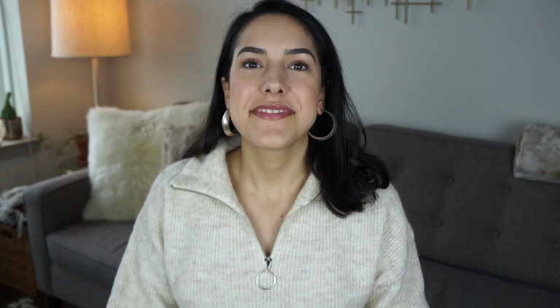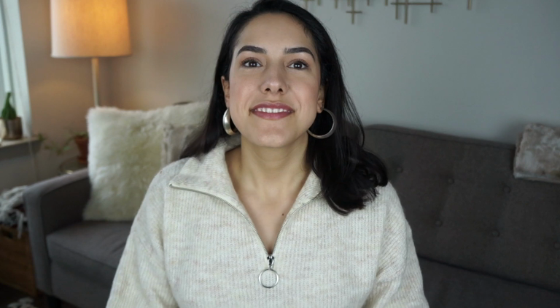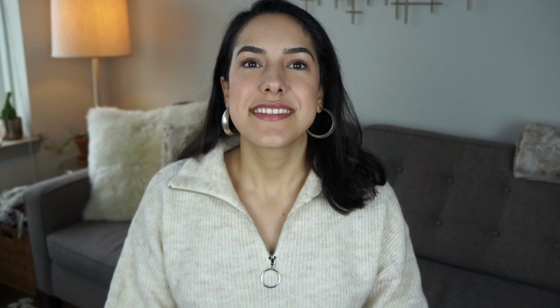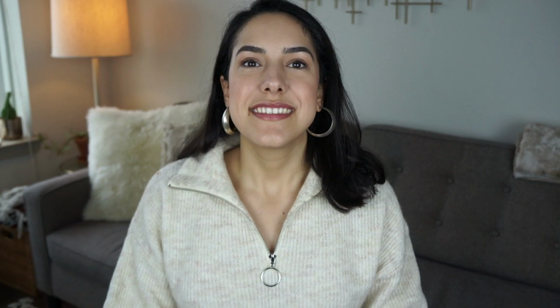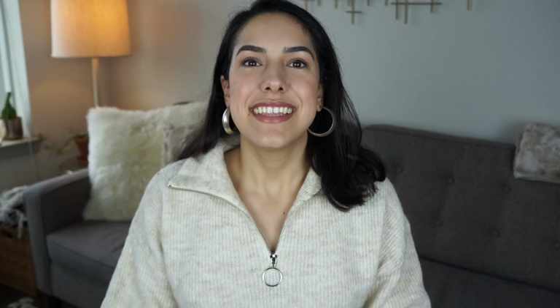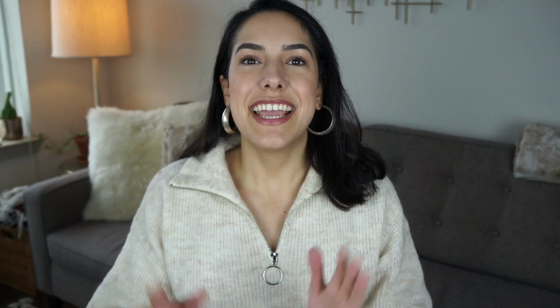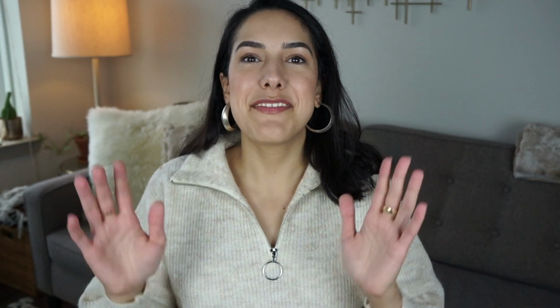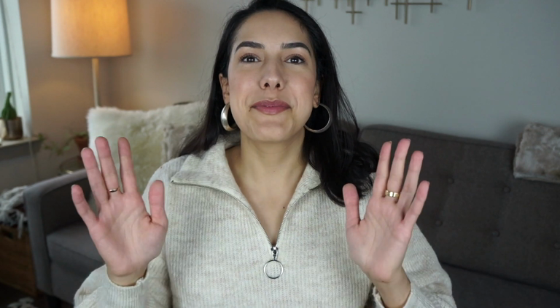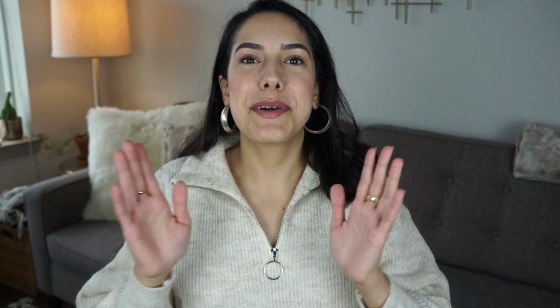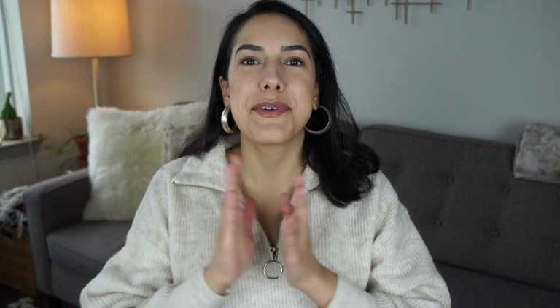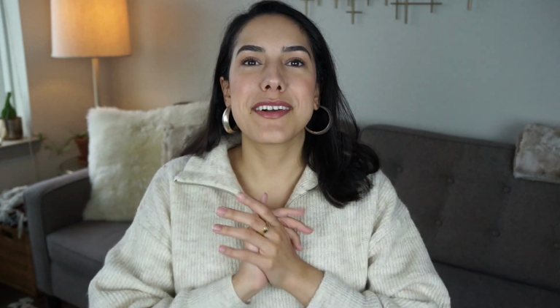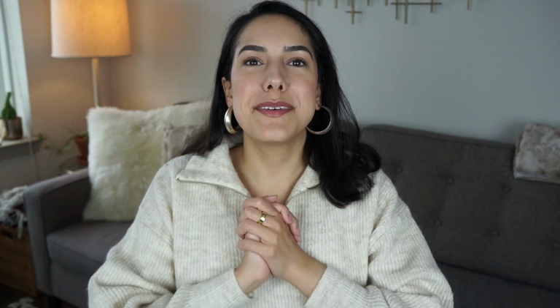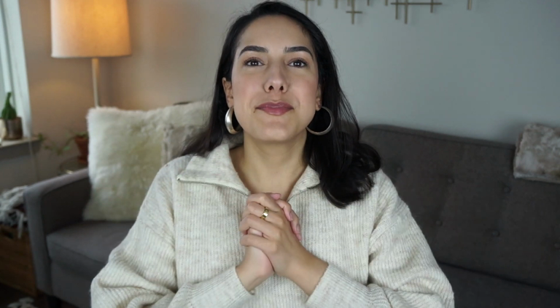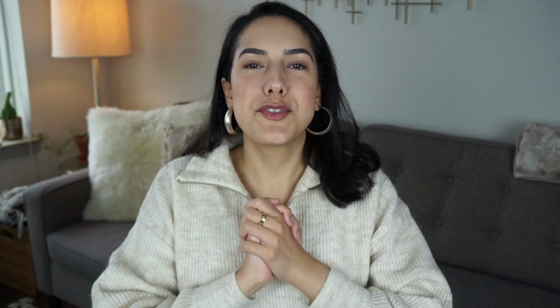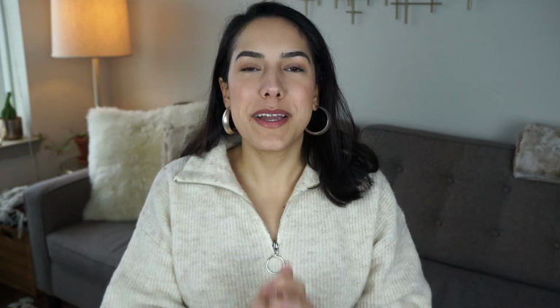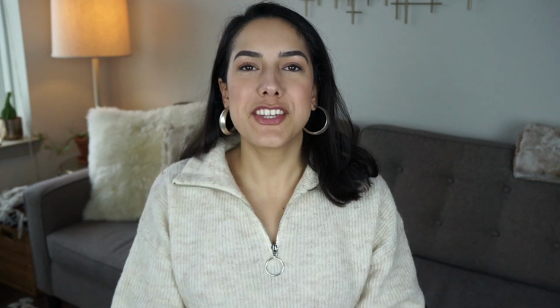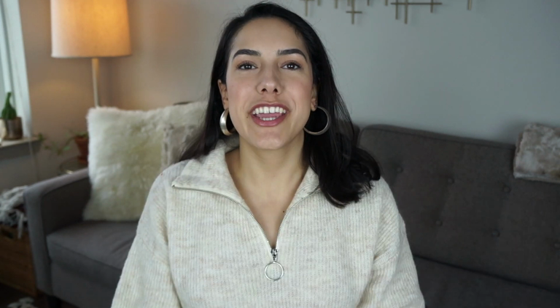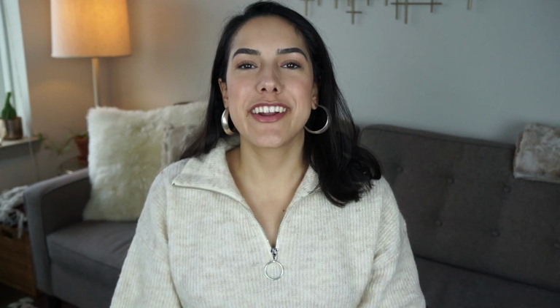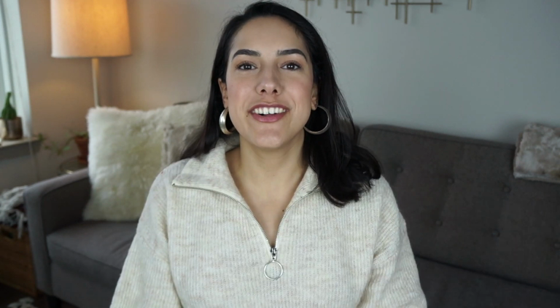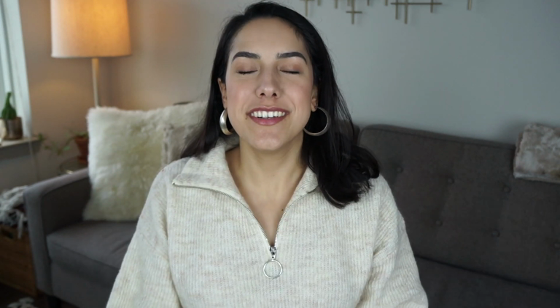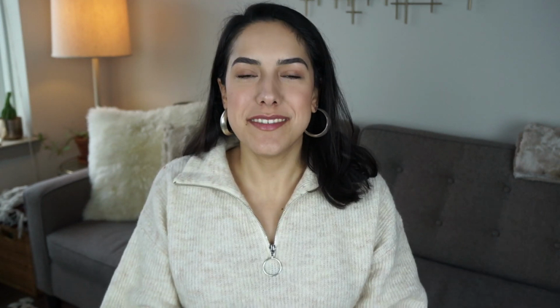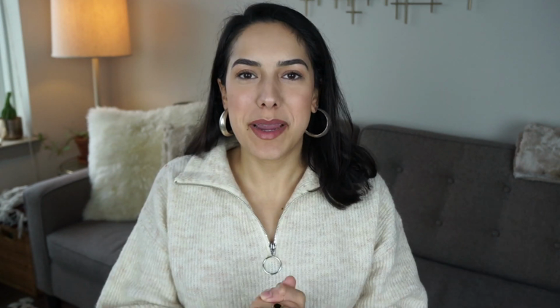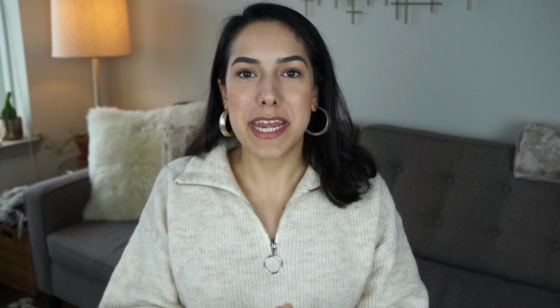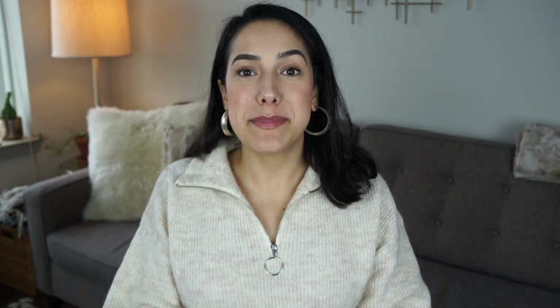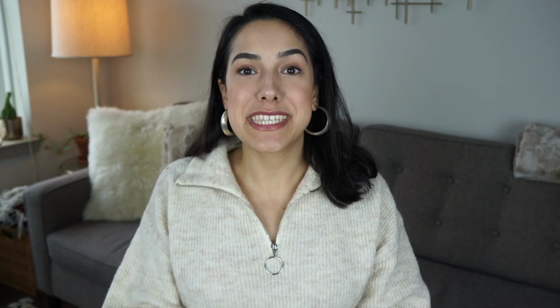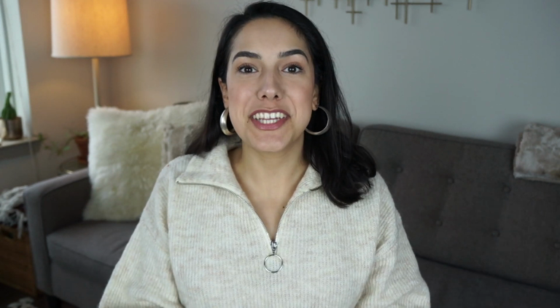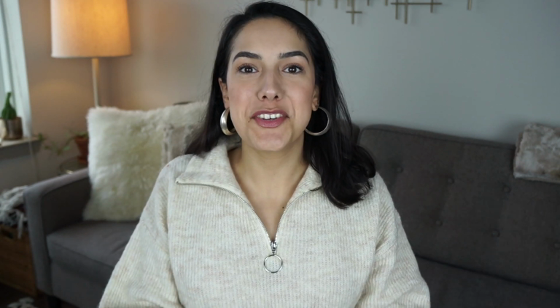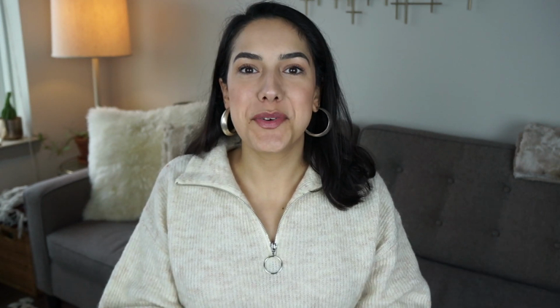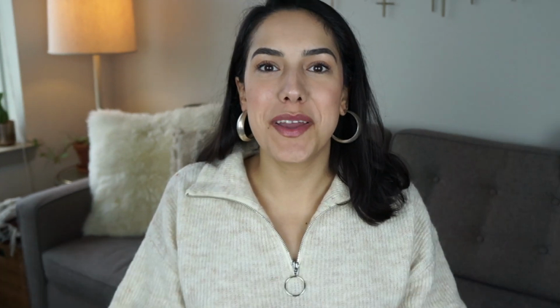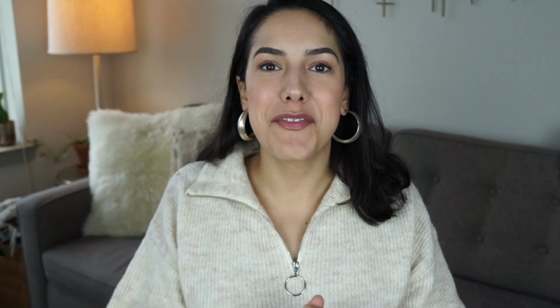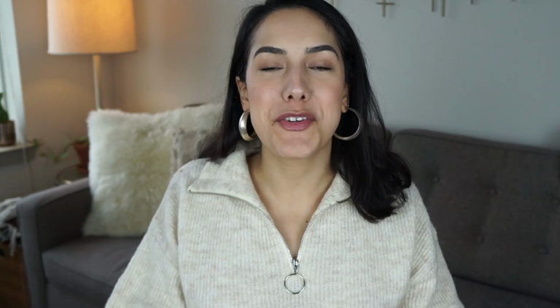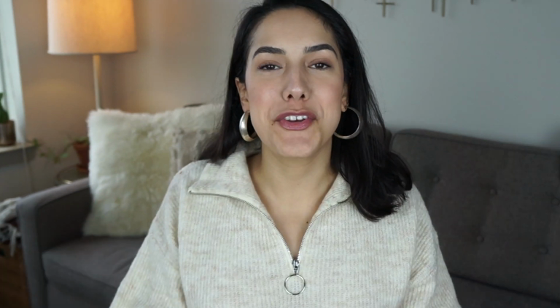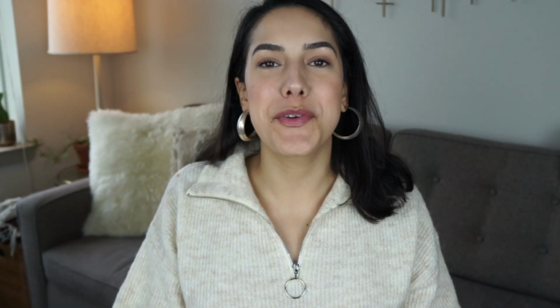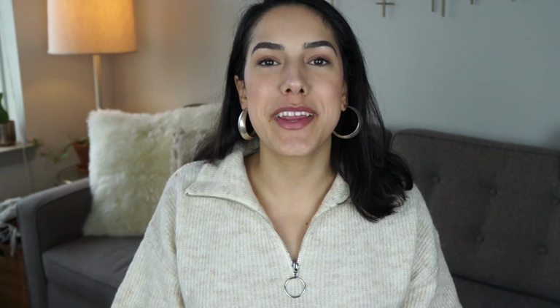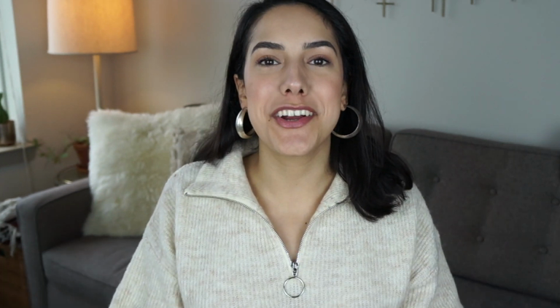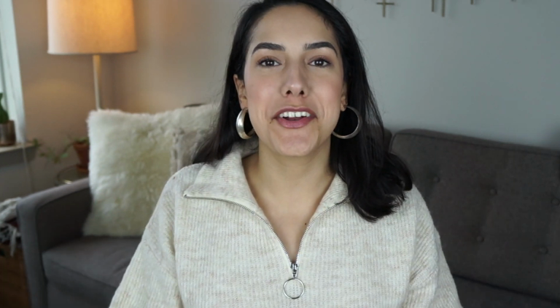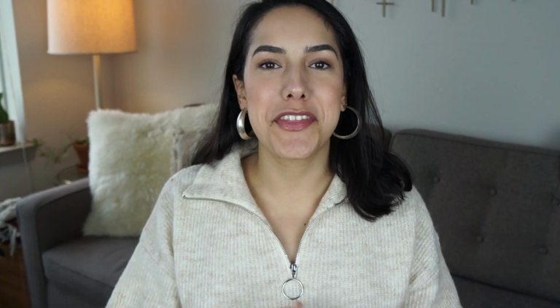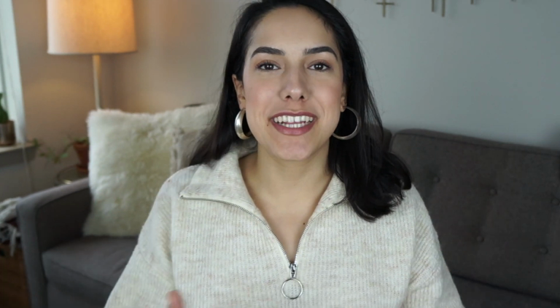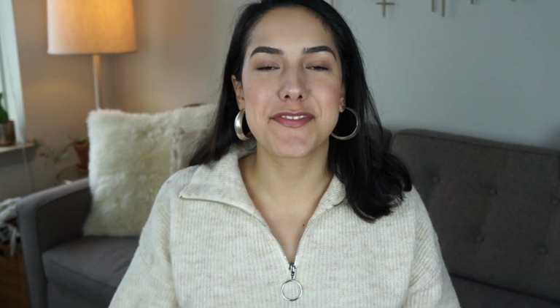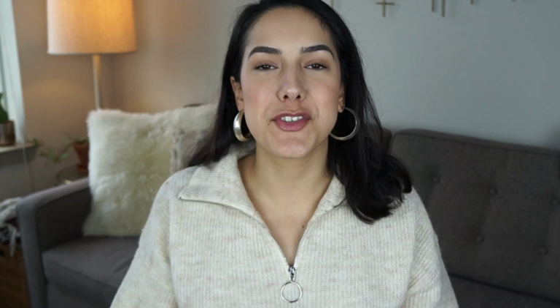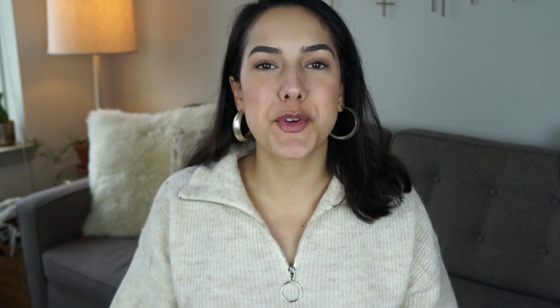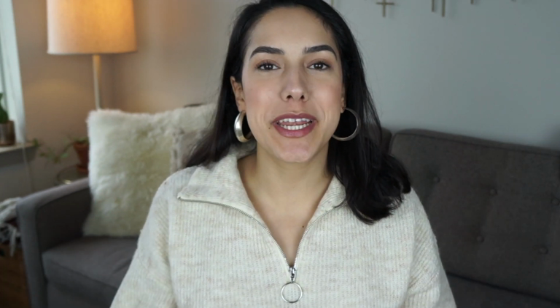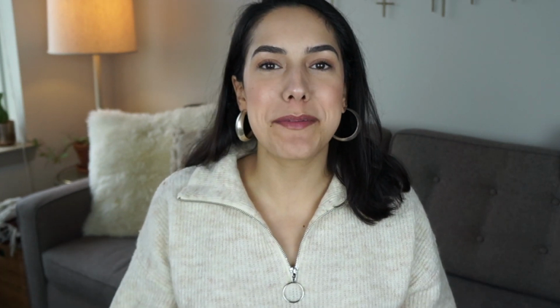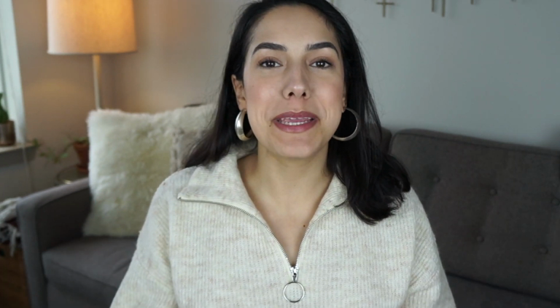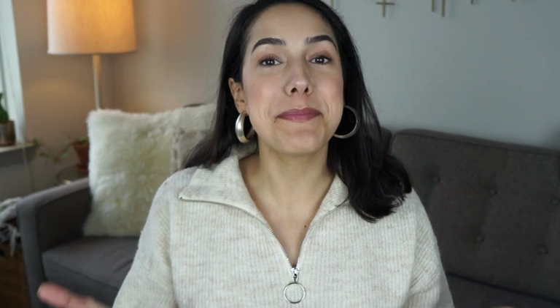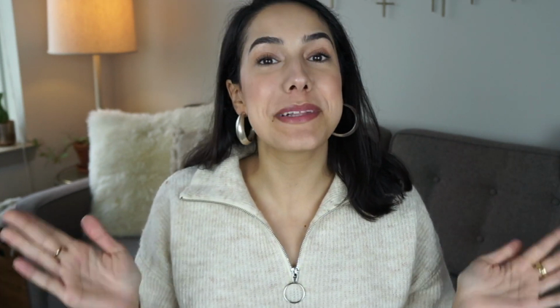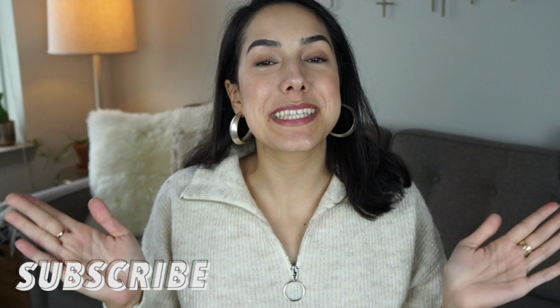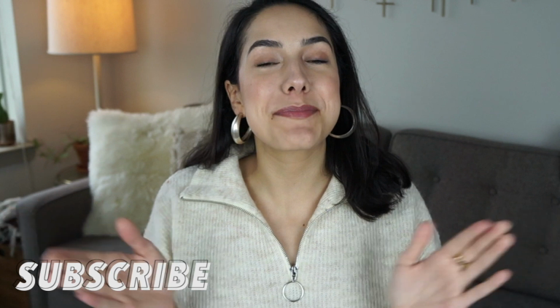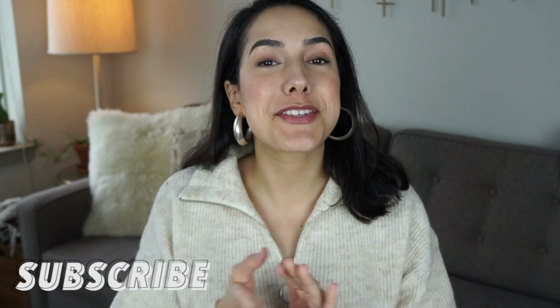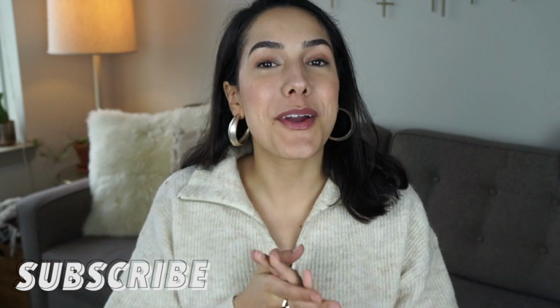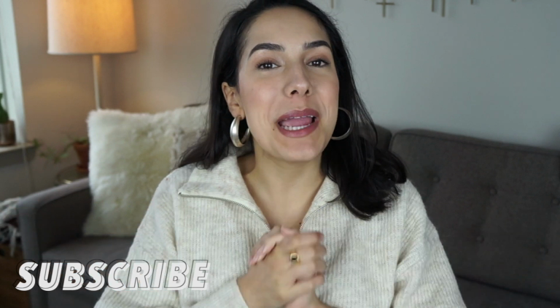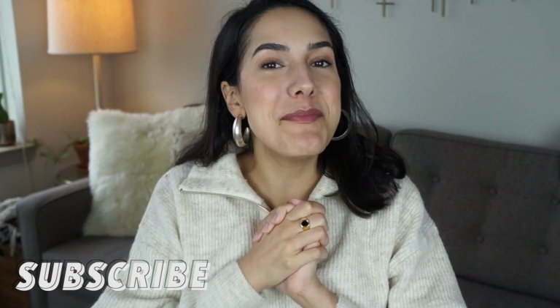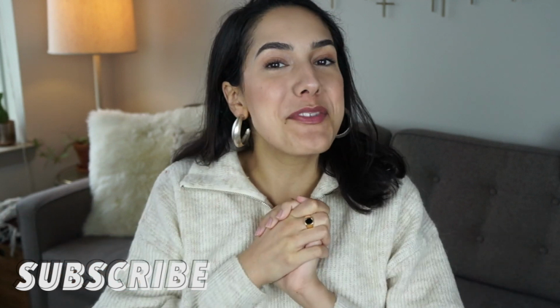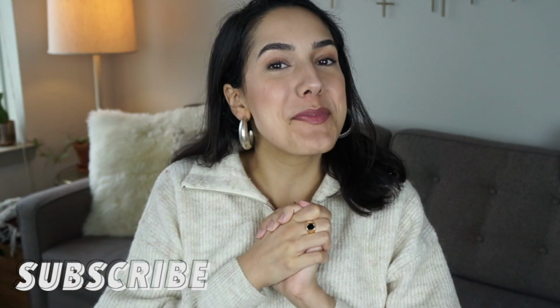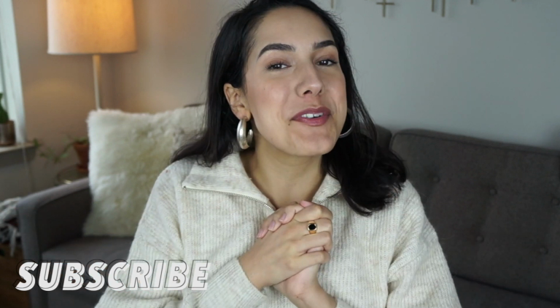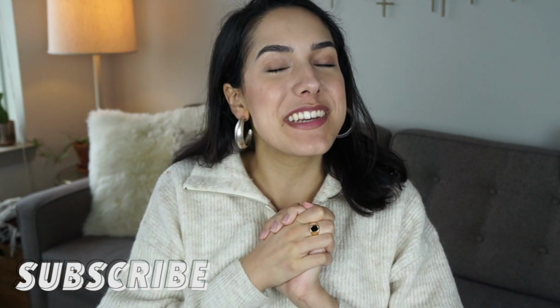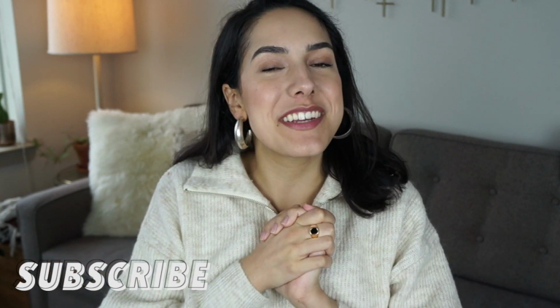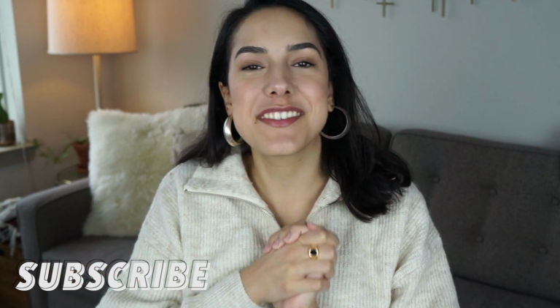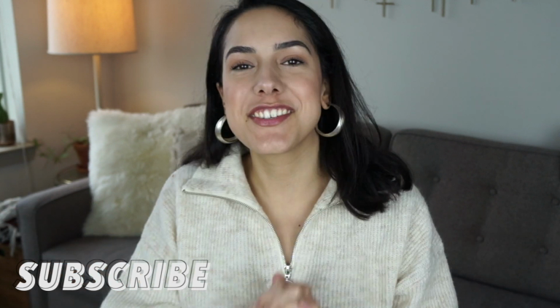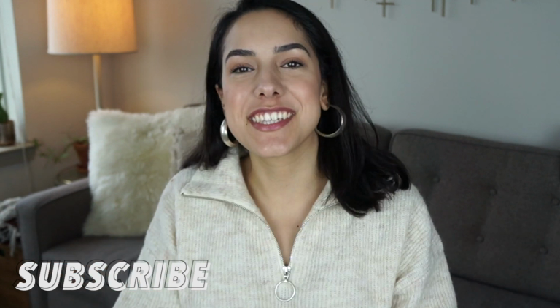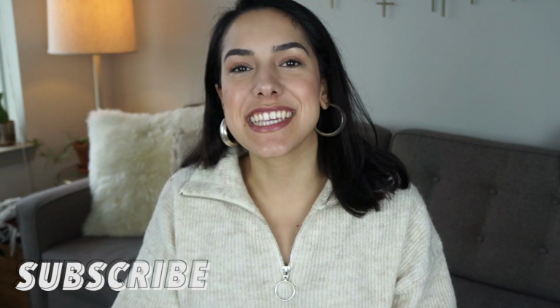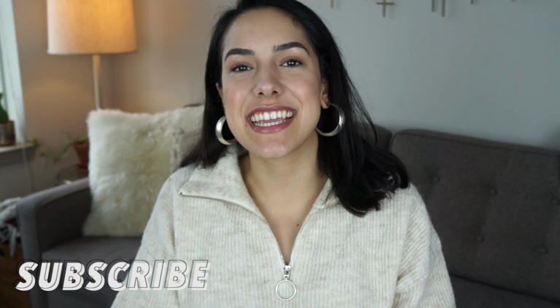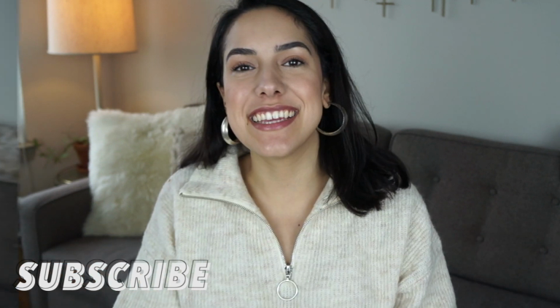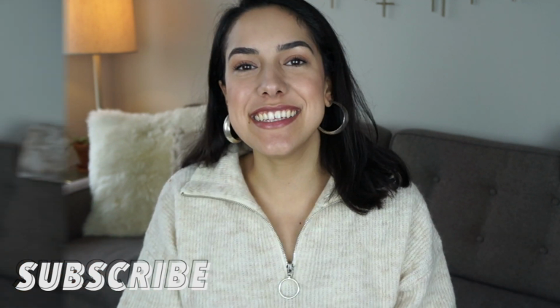Hey everyone, welcome to my channel. My name is Nilou — if you're new here, thanks for joining me. Please subscribe for more videos just like this.